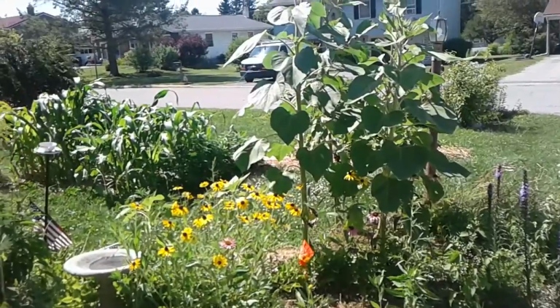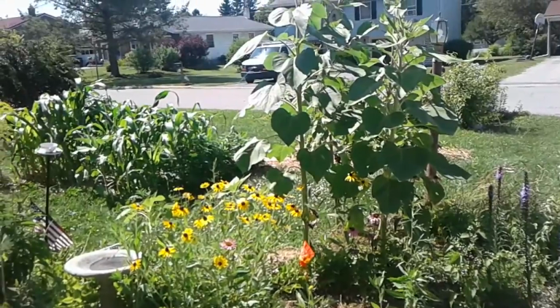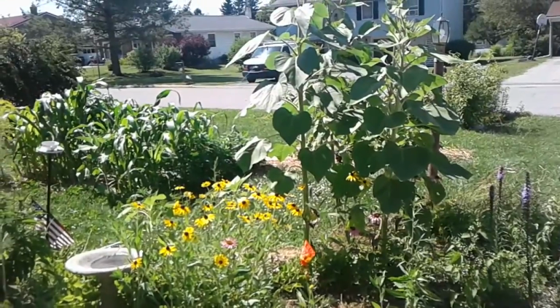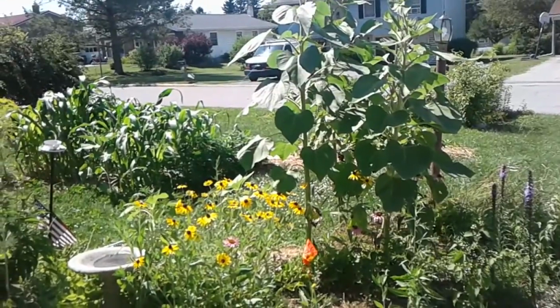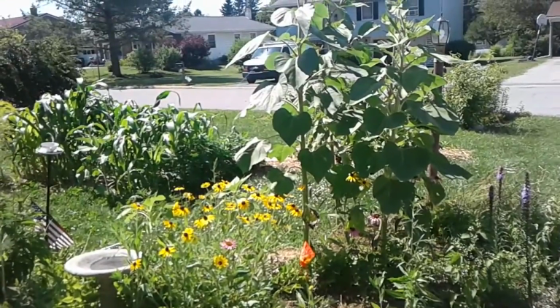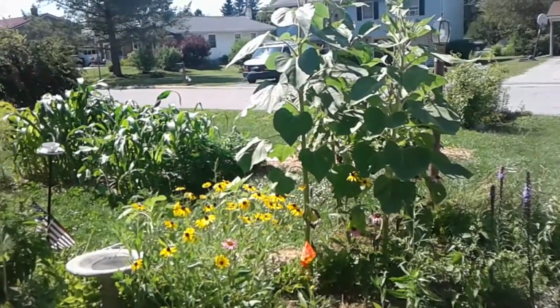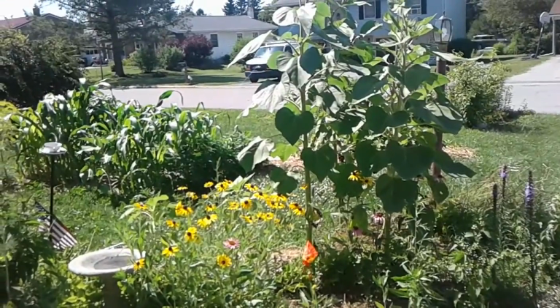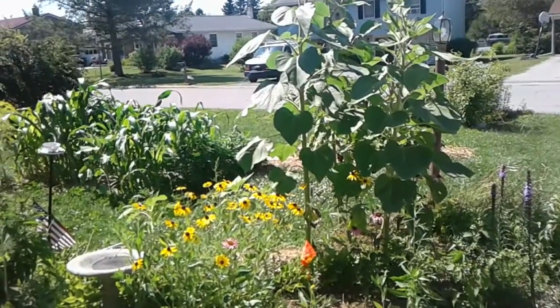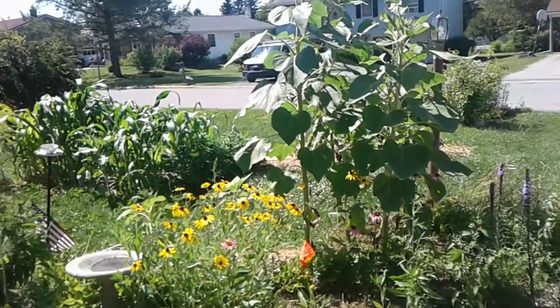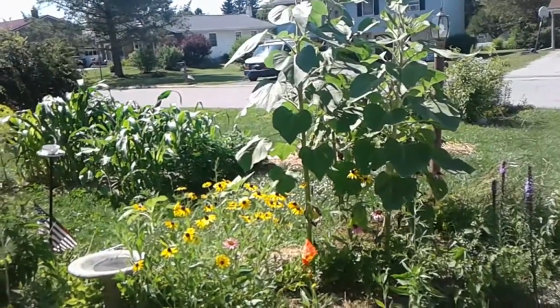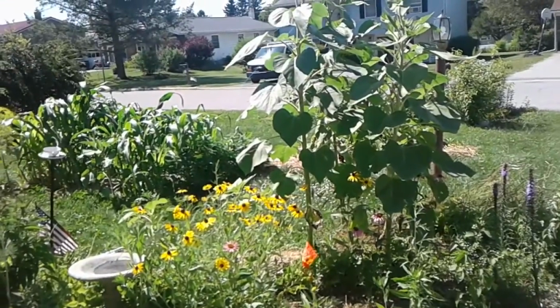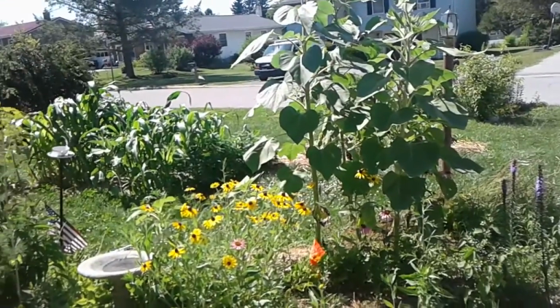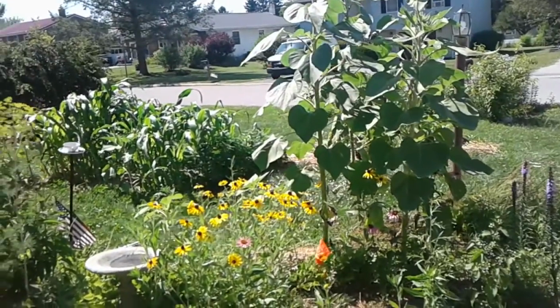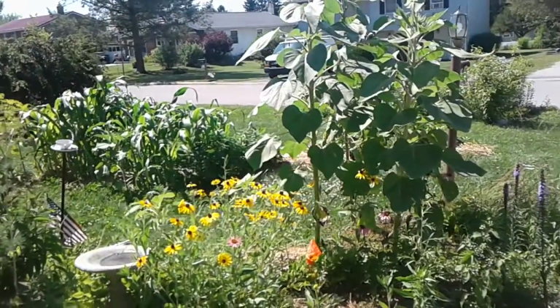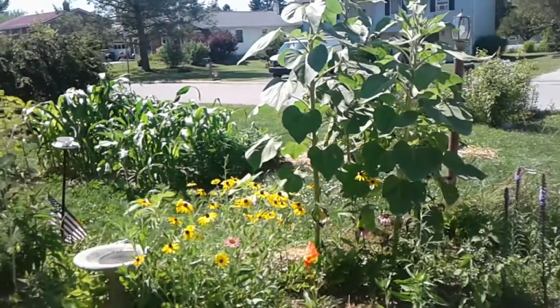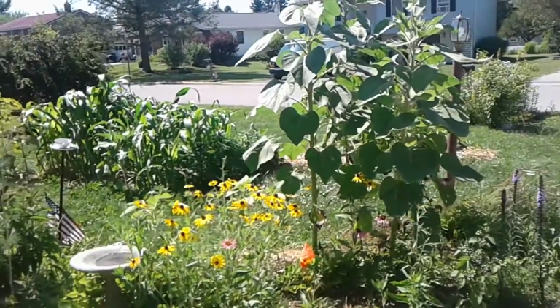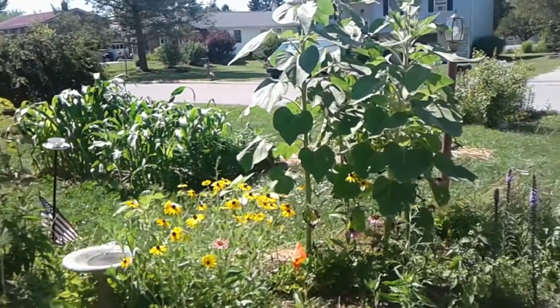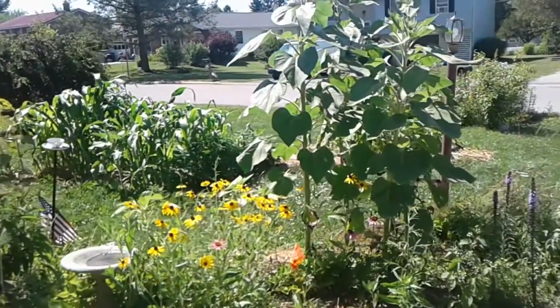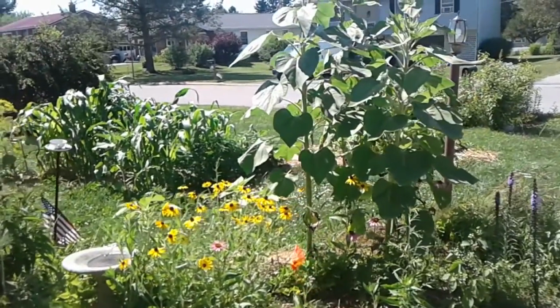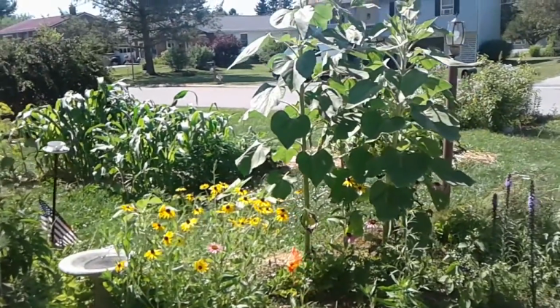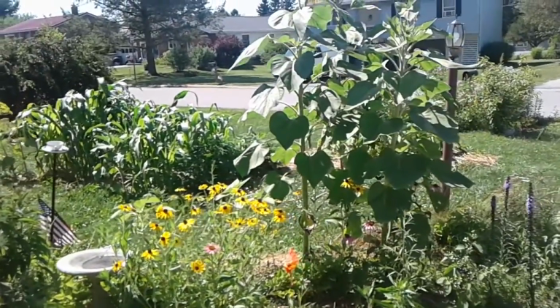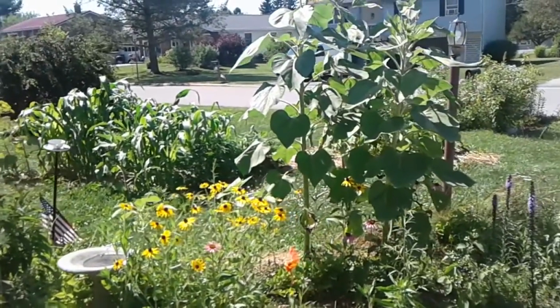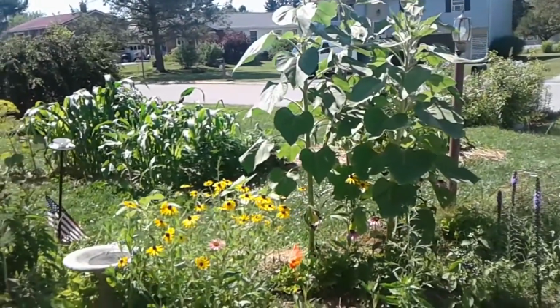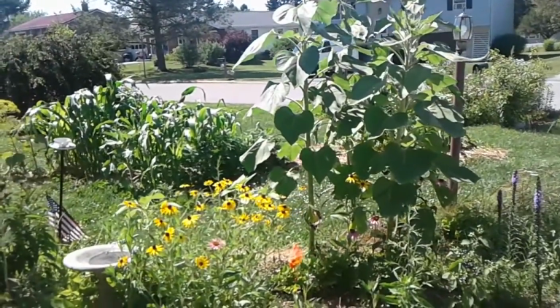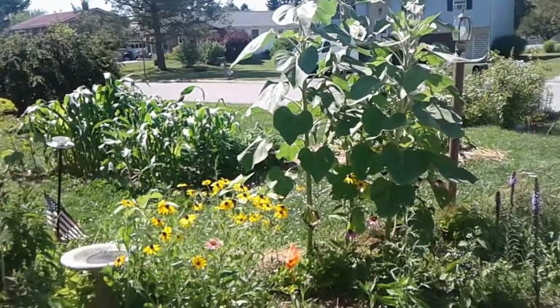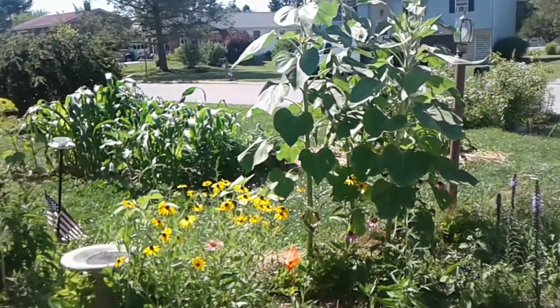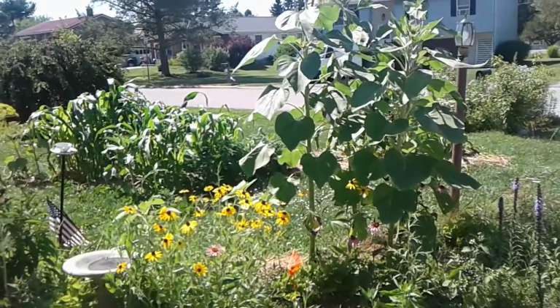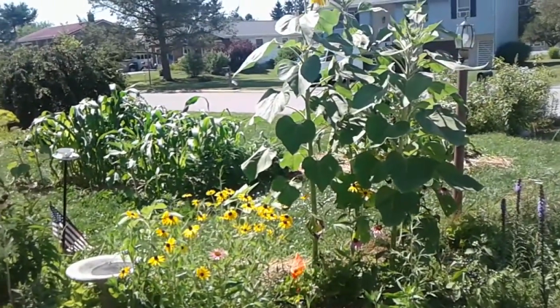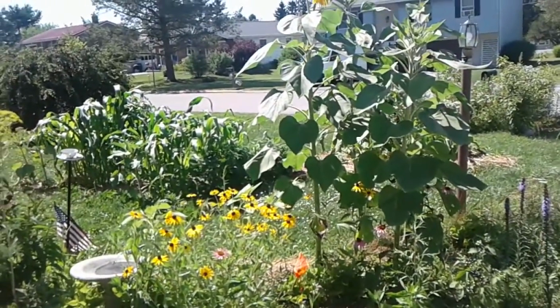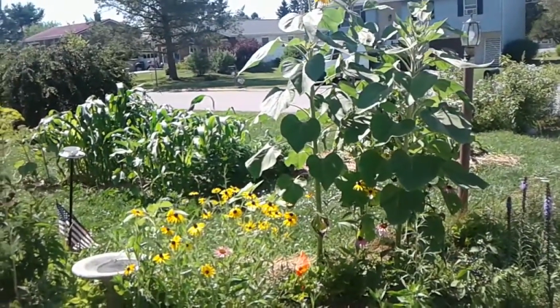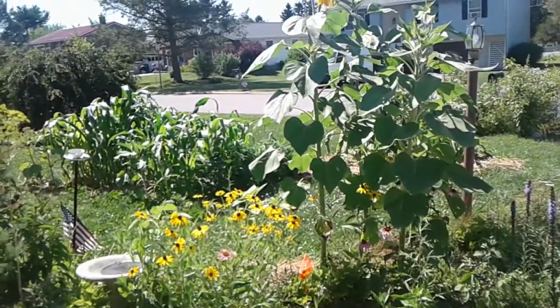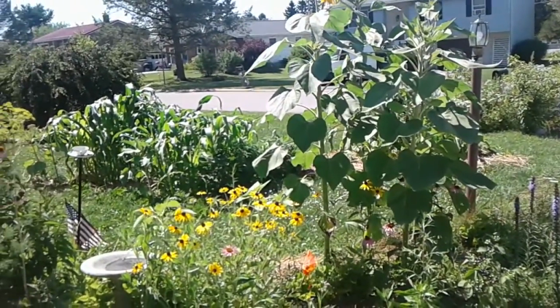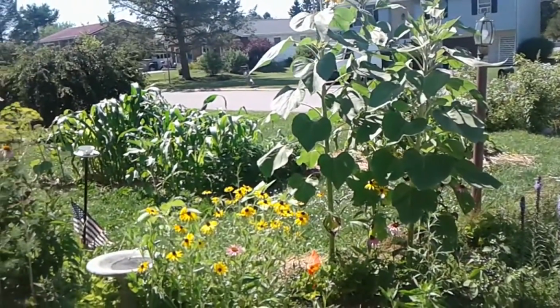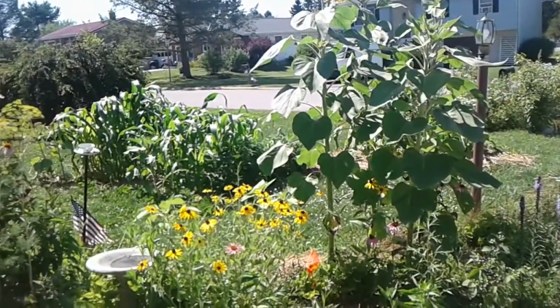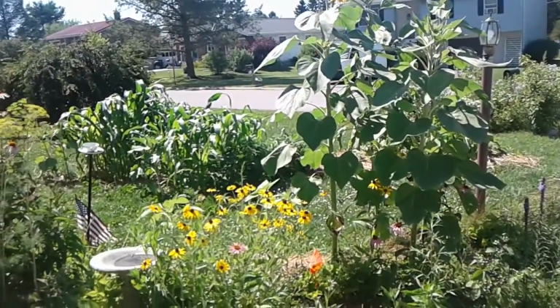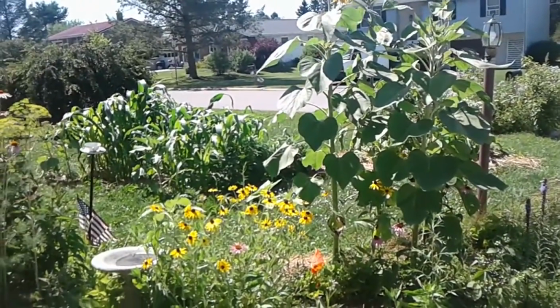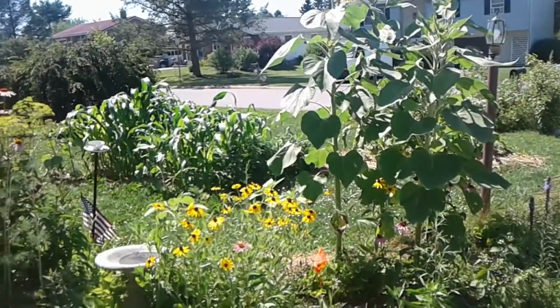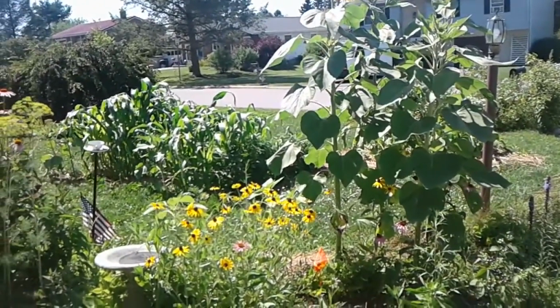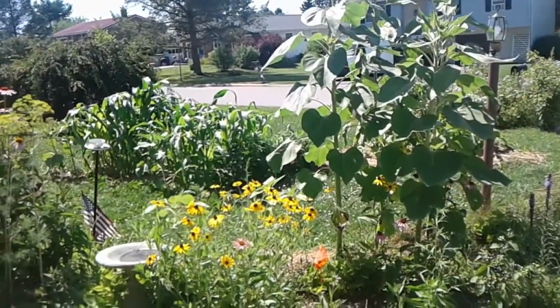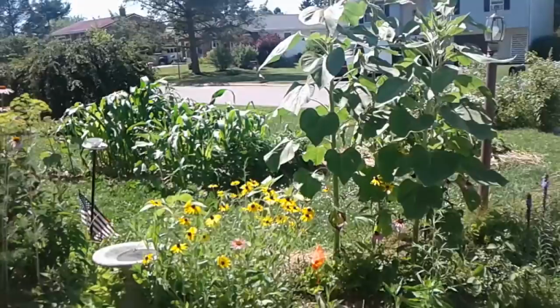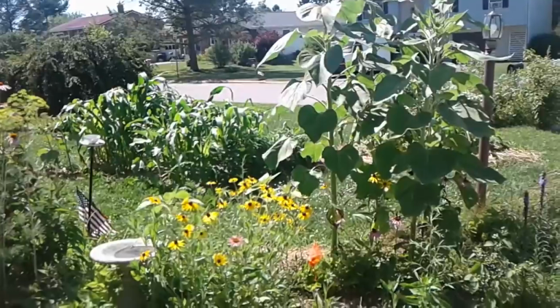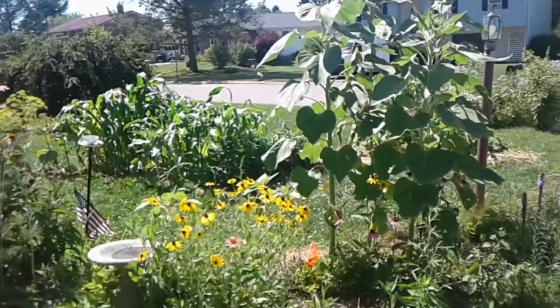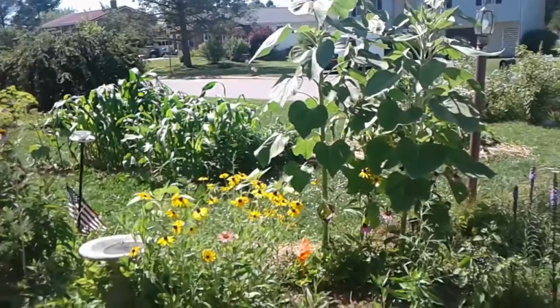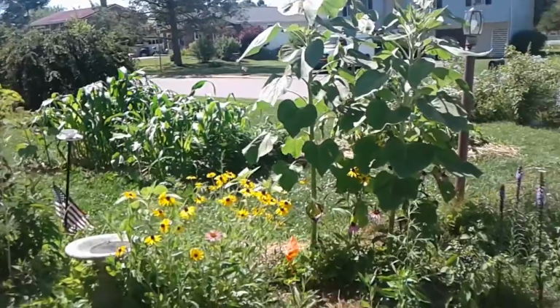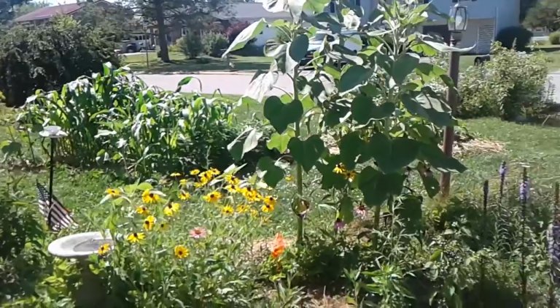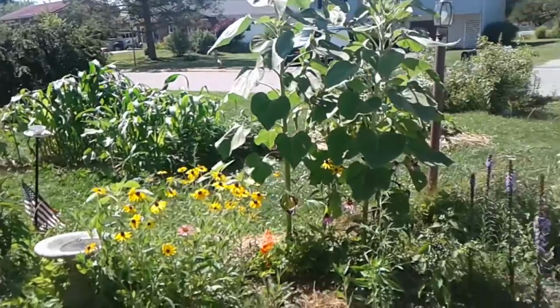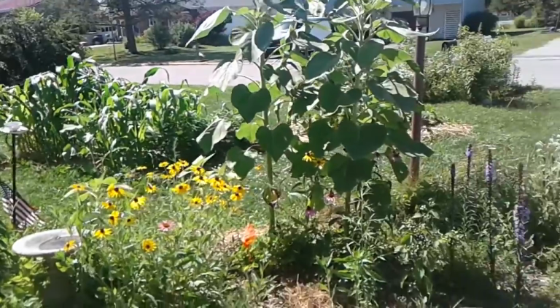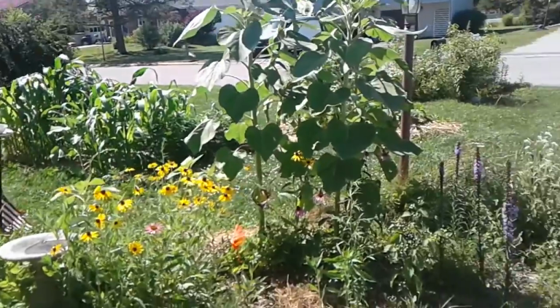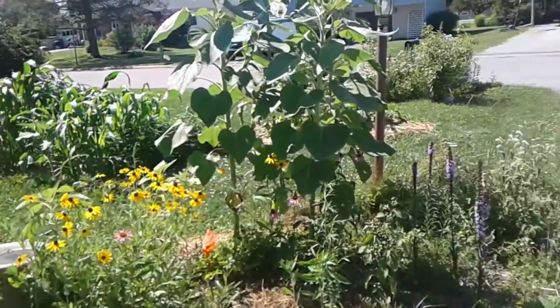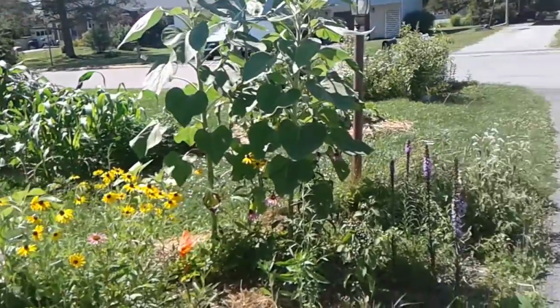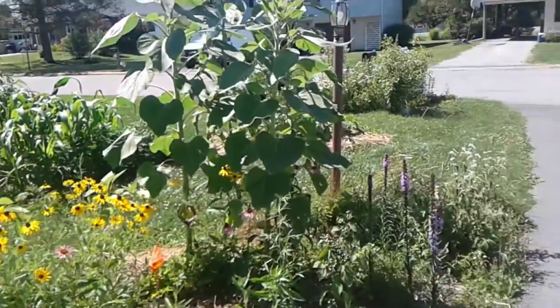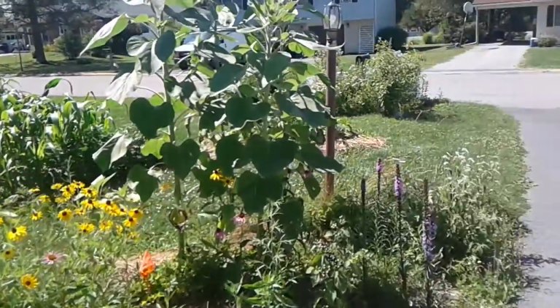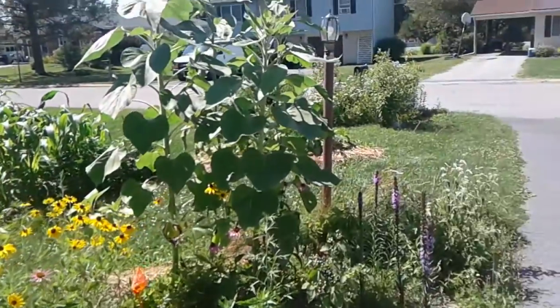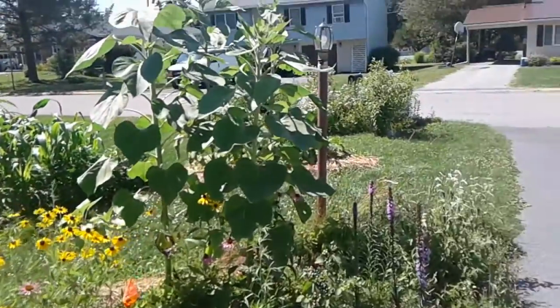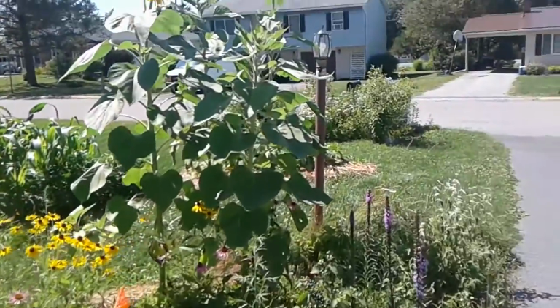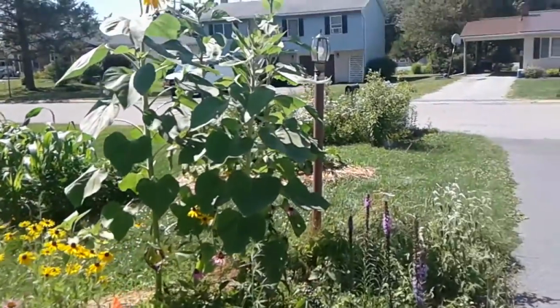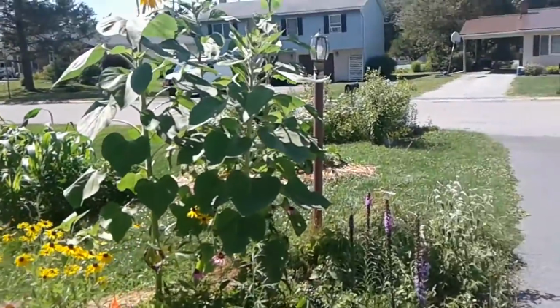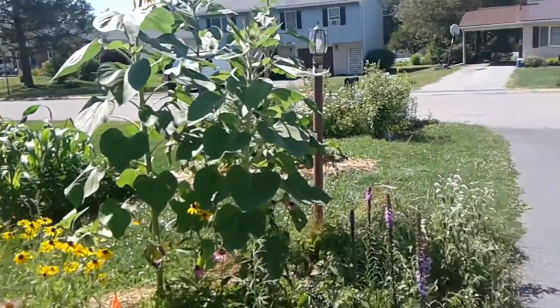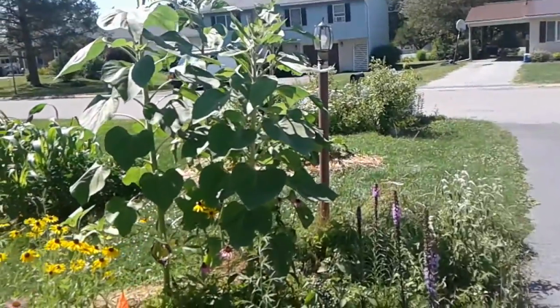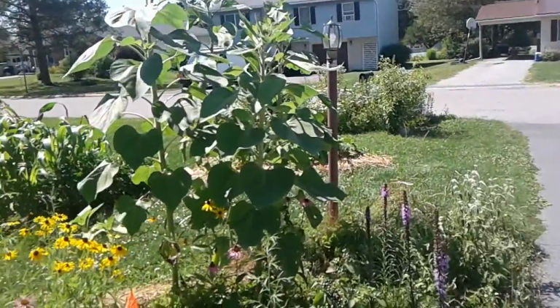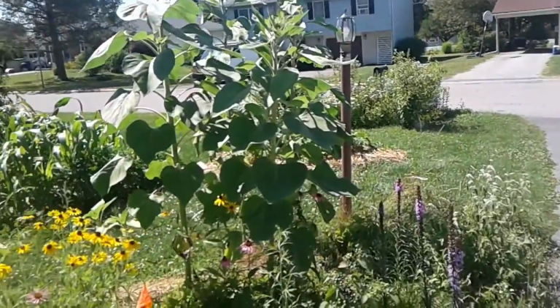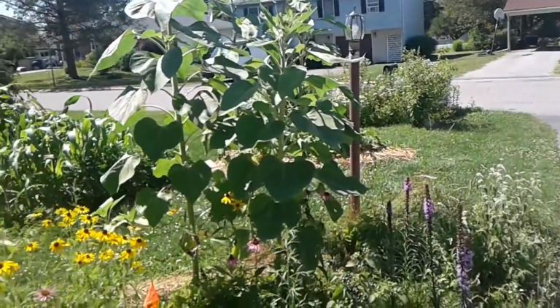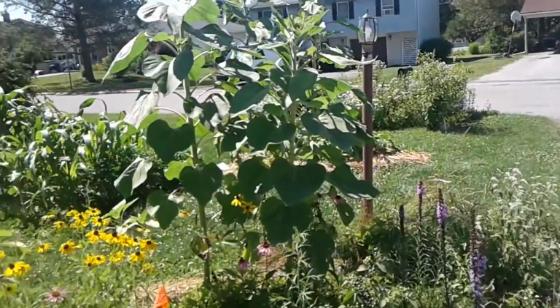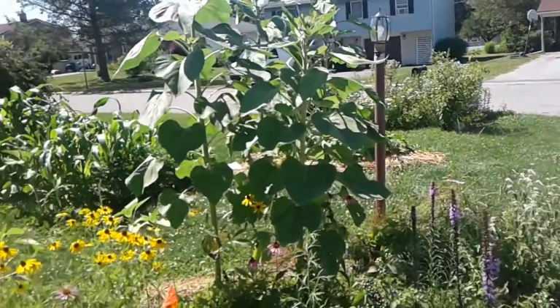Hello gardeners, how are you doing today? I wanted to show you this area of the garden that we have dedicated to birds.